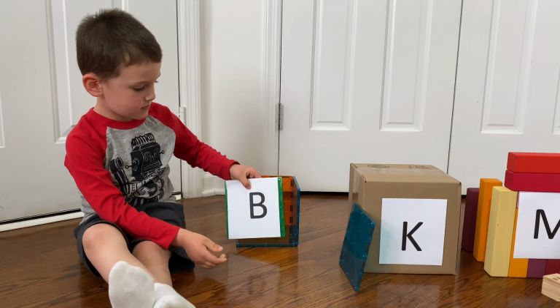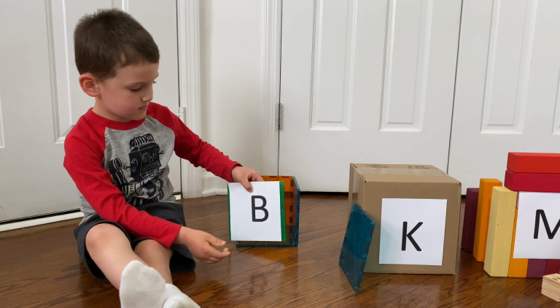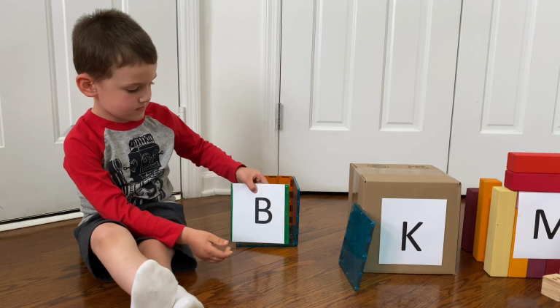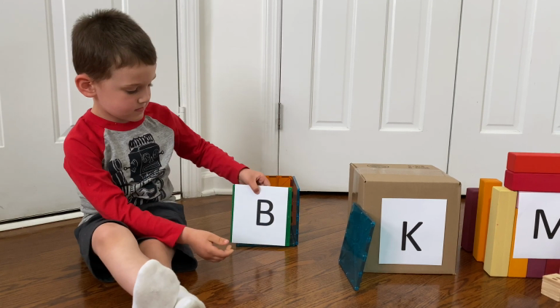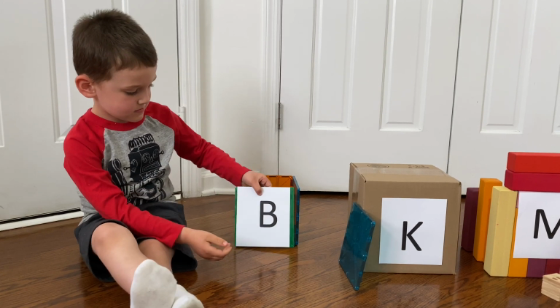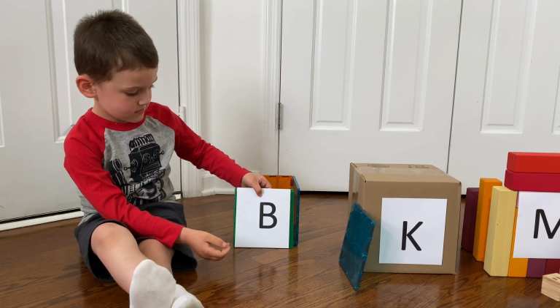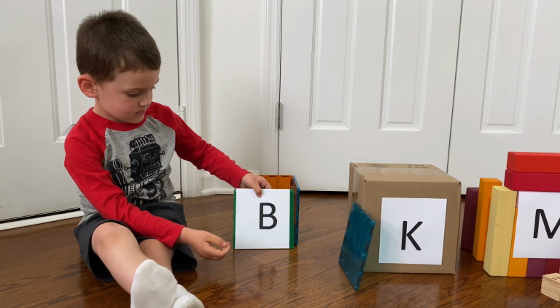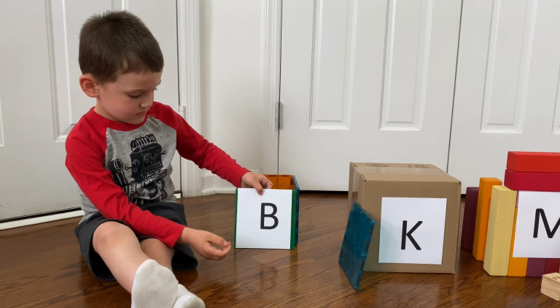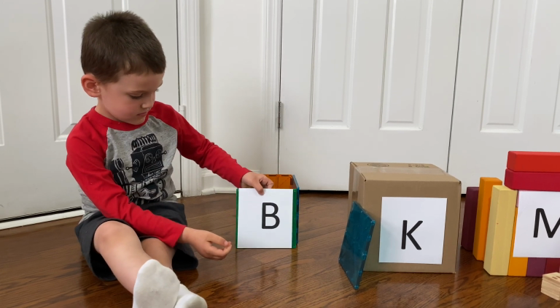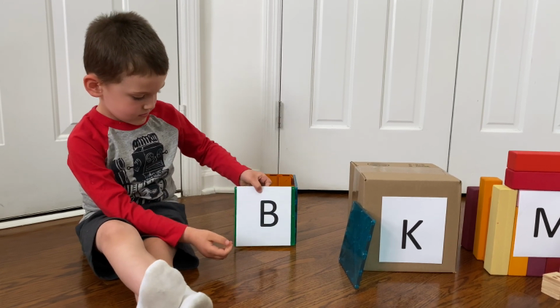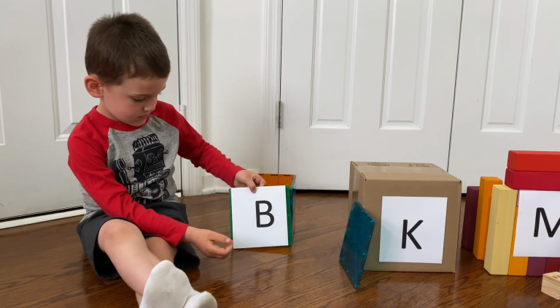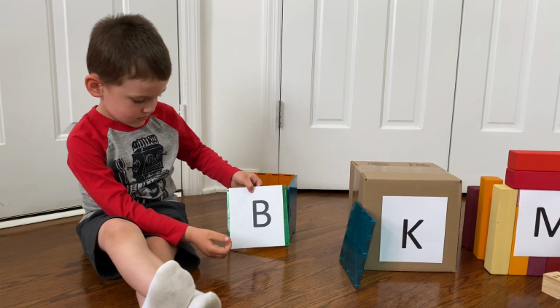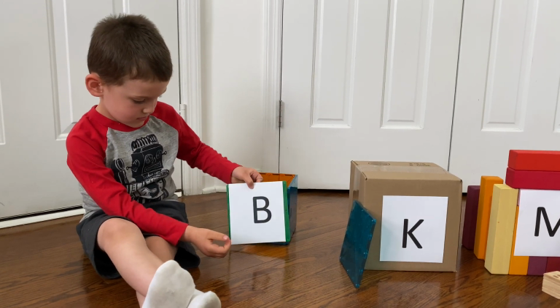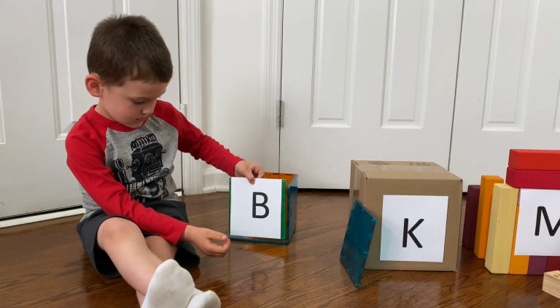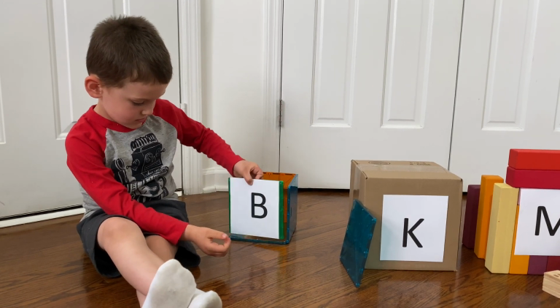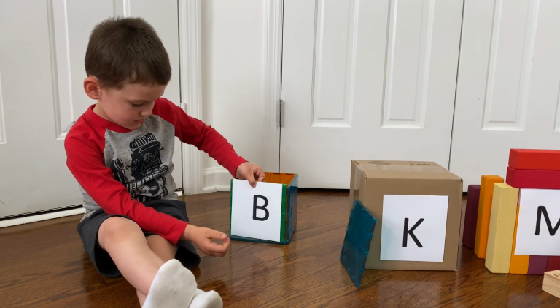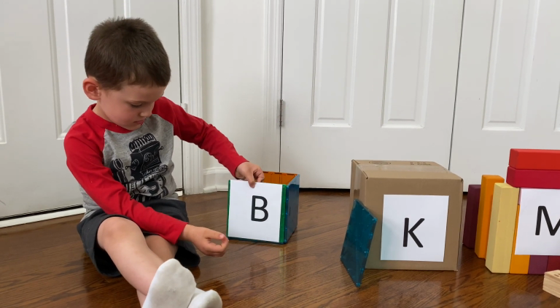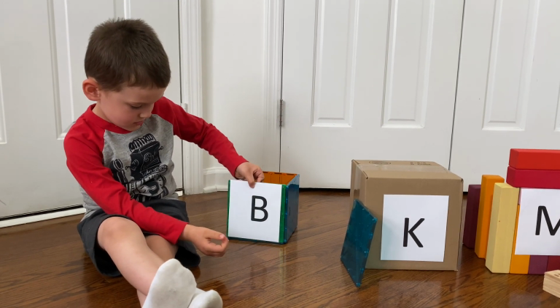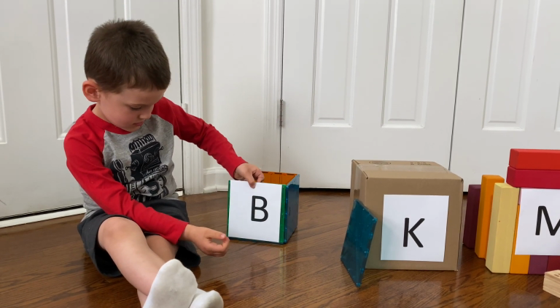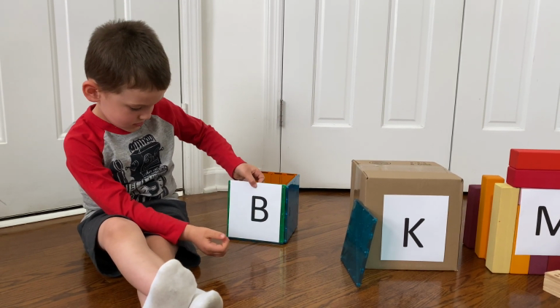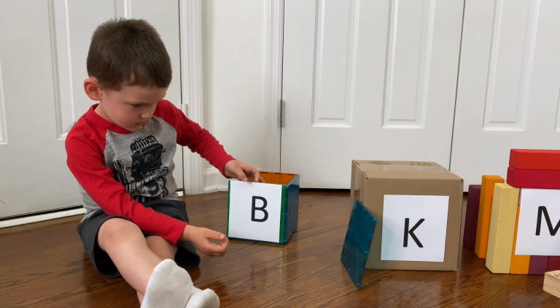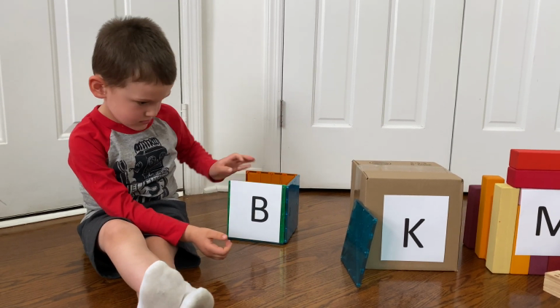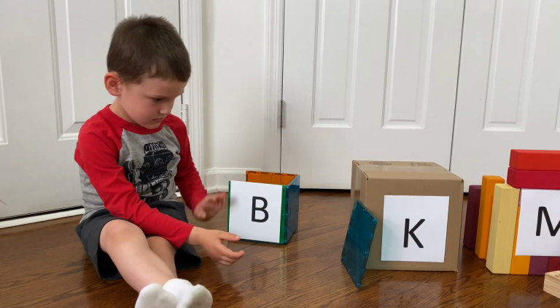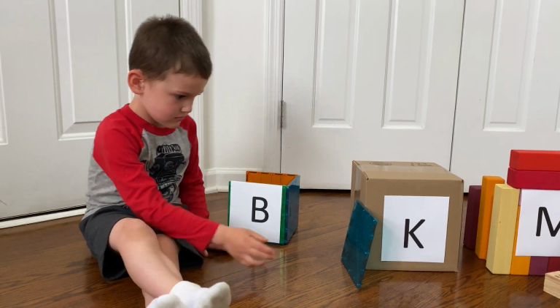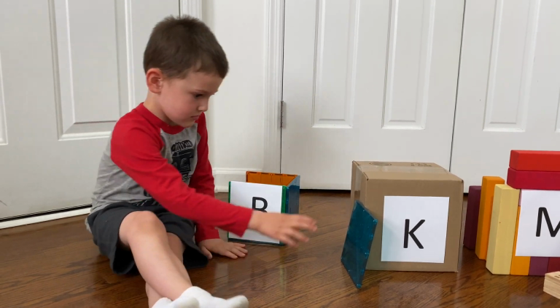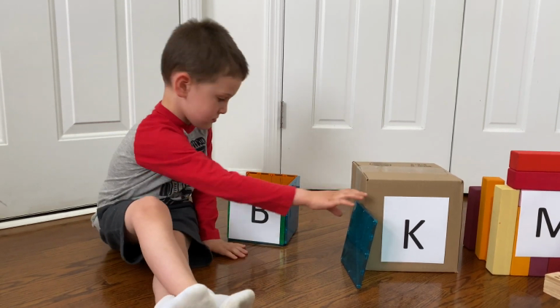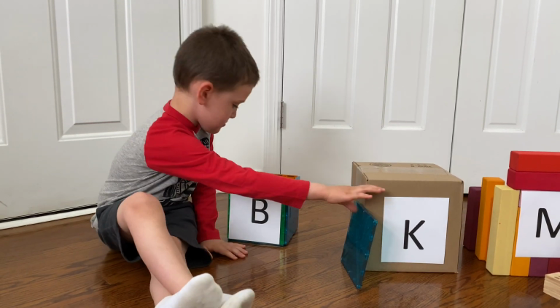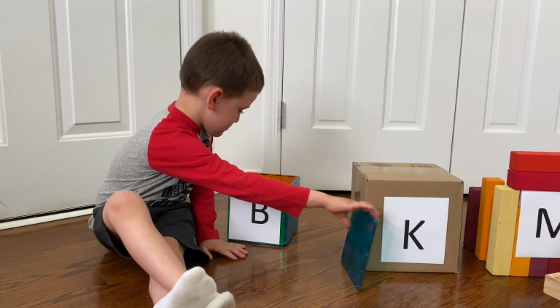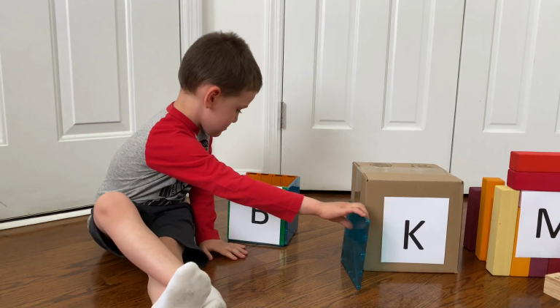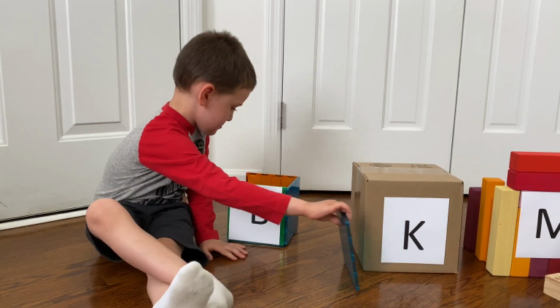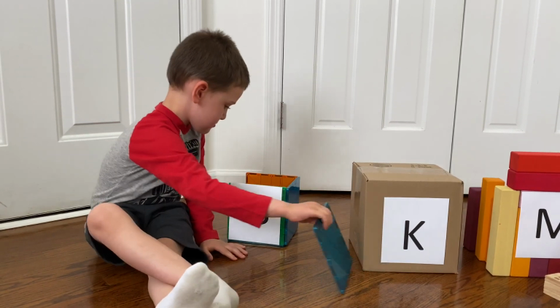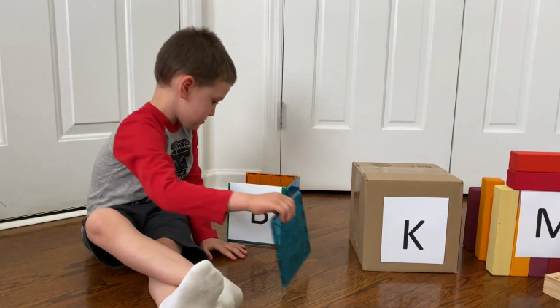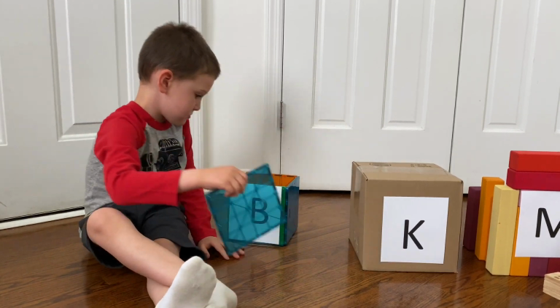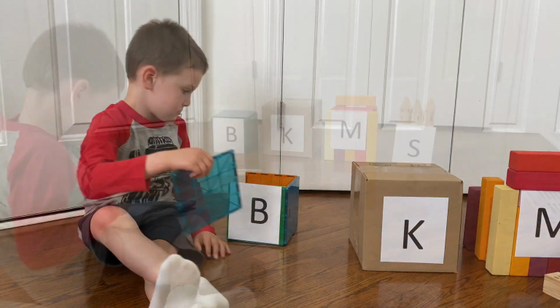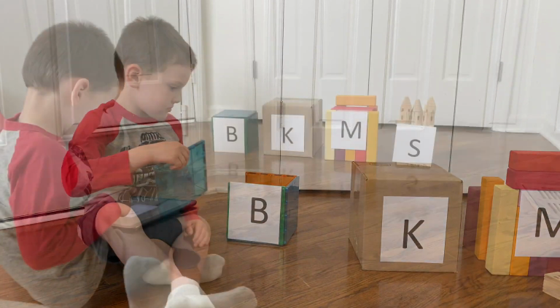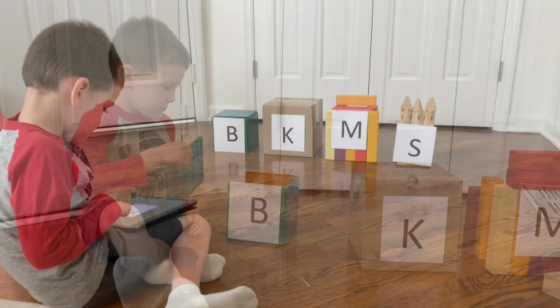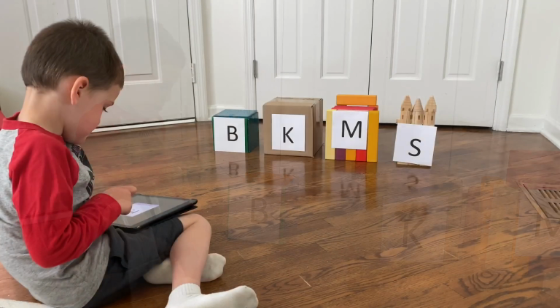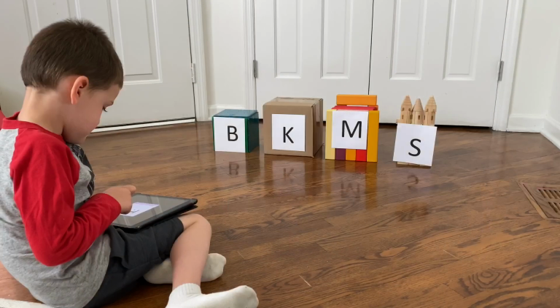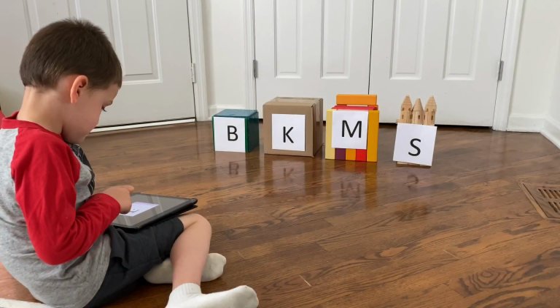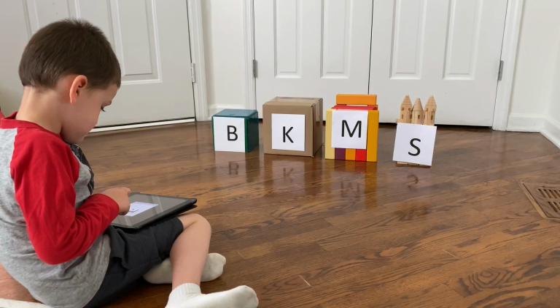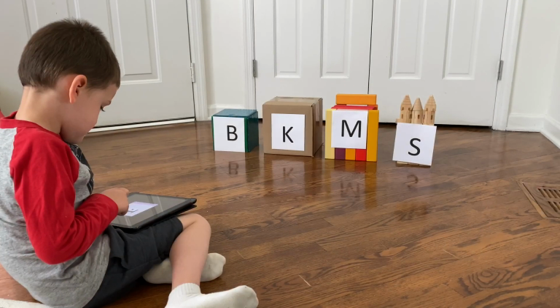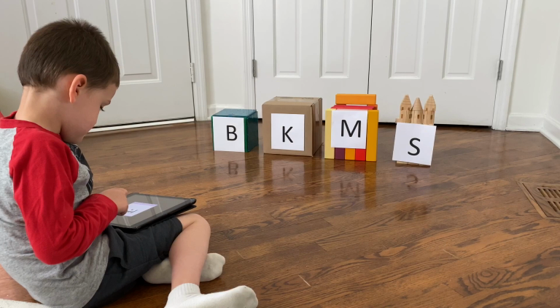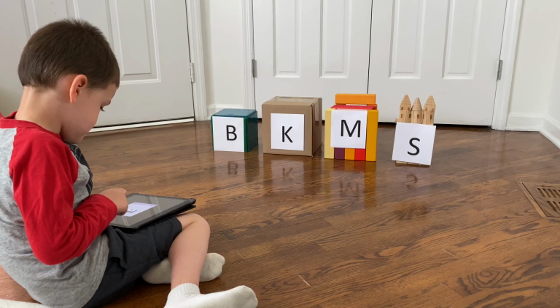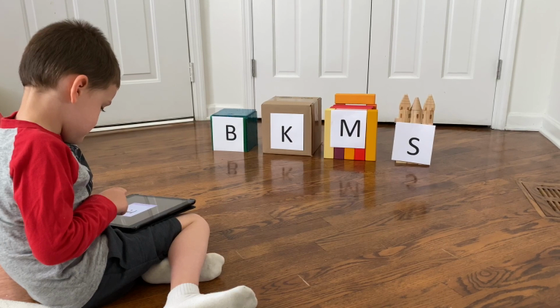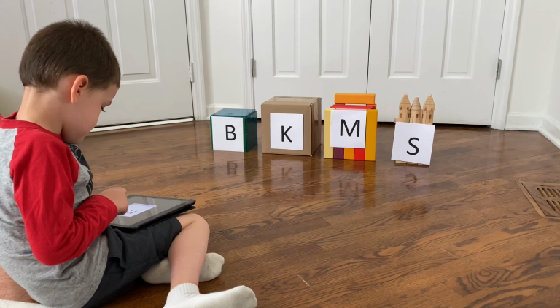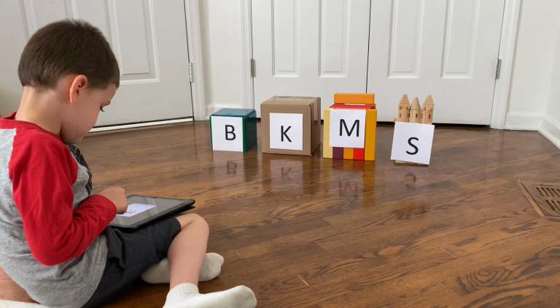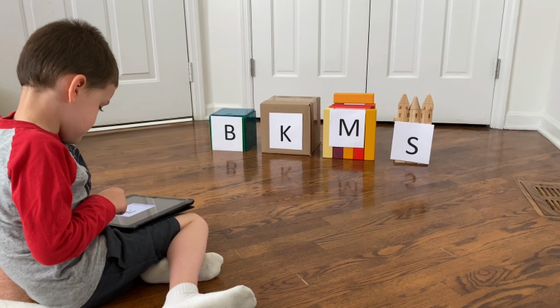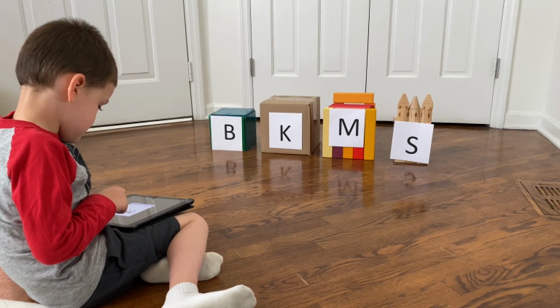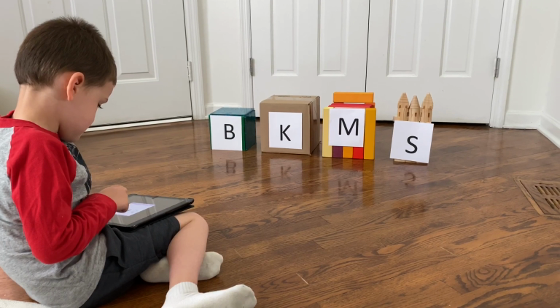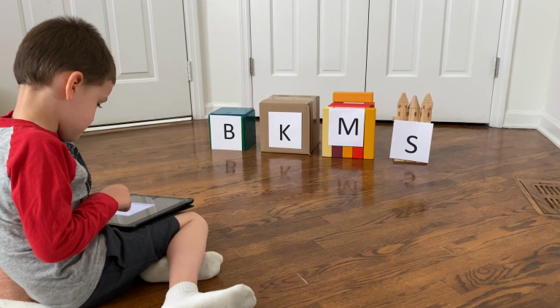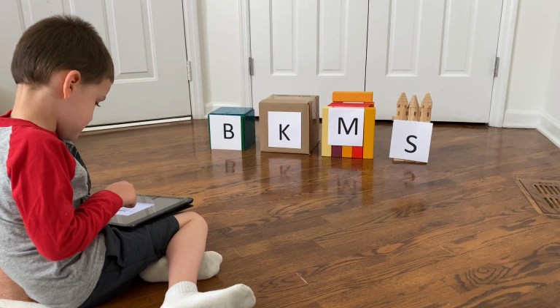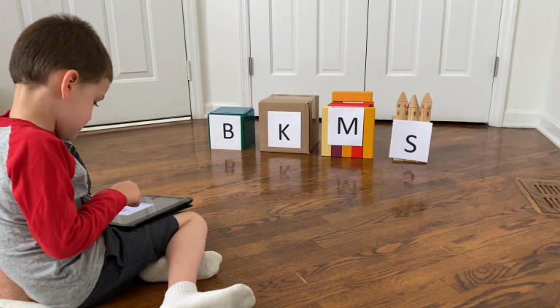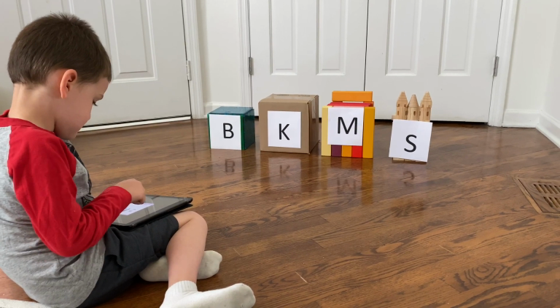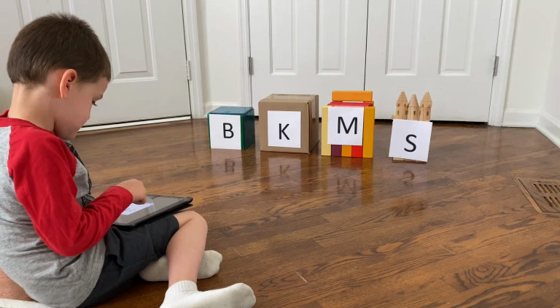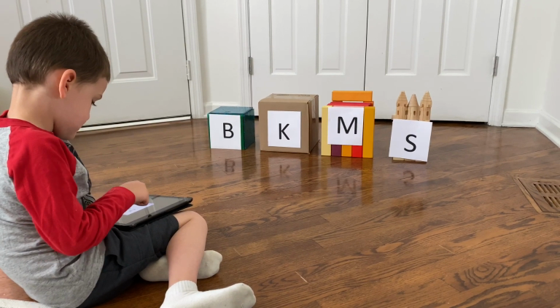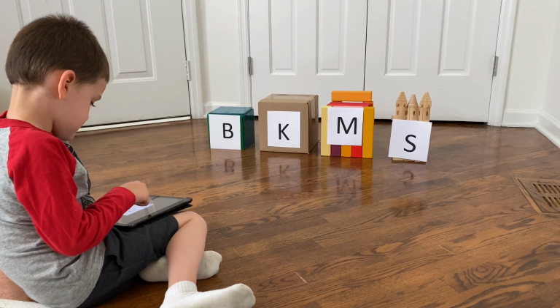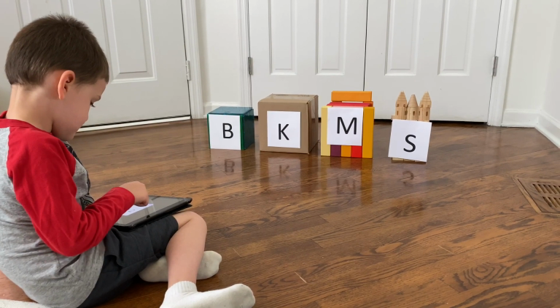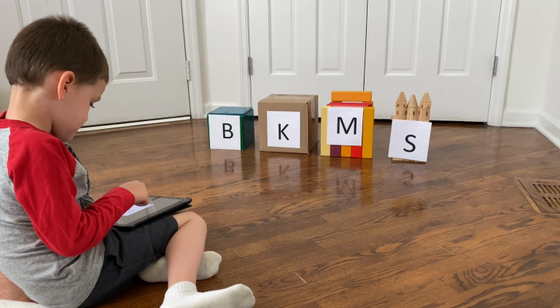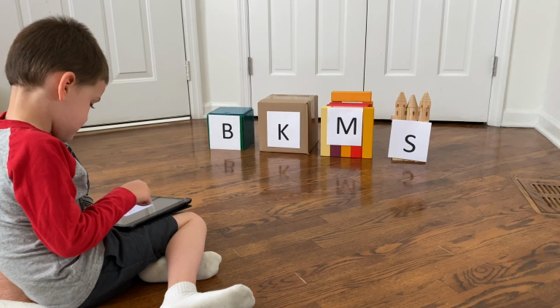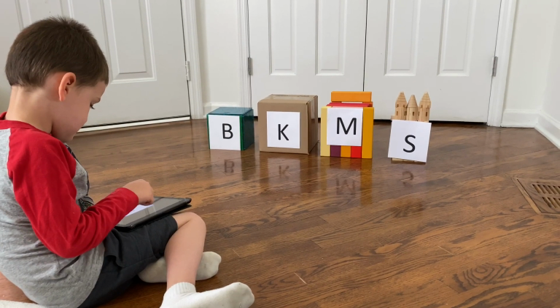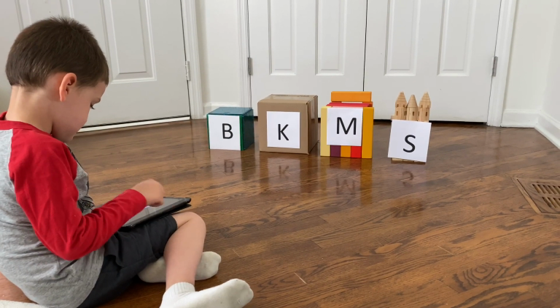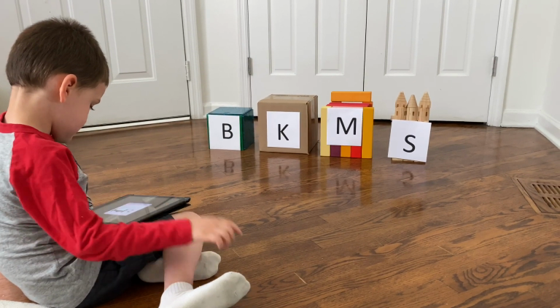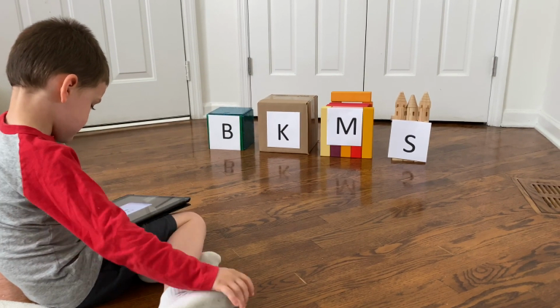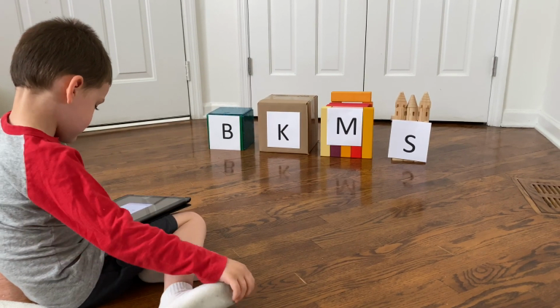Next, label each house with a letter you want your child to practice. Then, hide the BOTSYS robot in one of the houses.